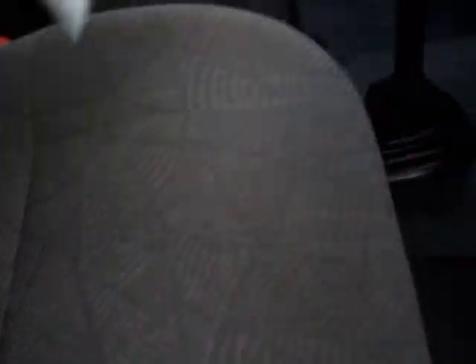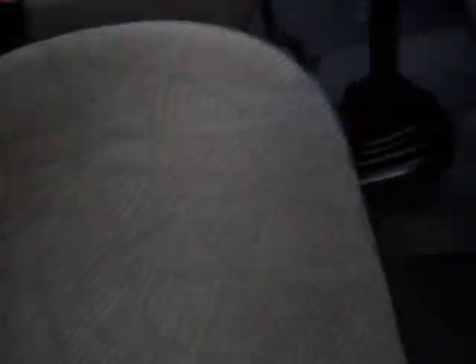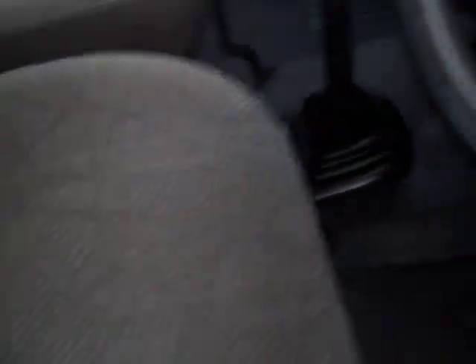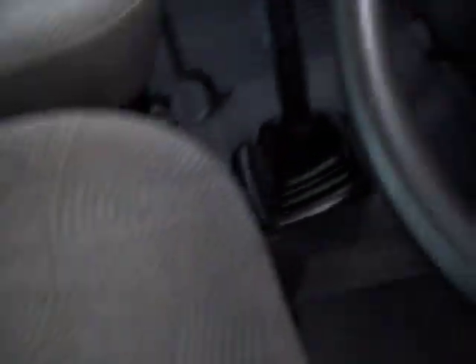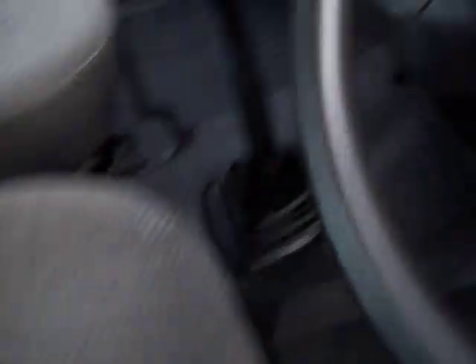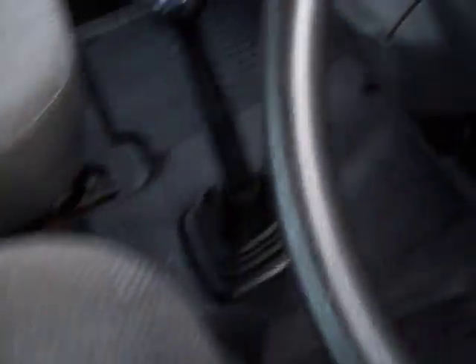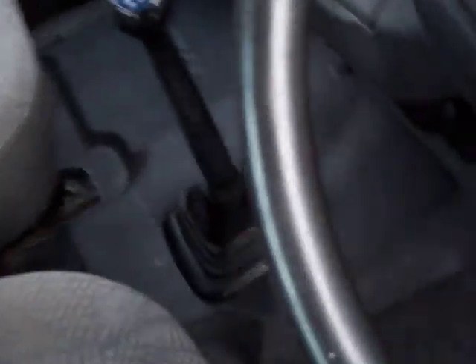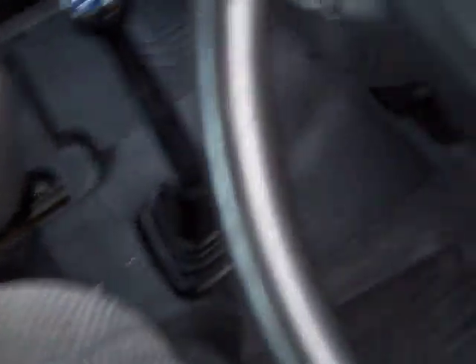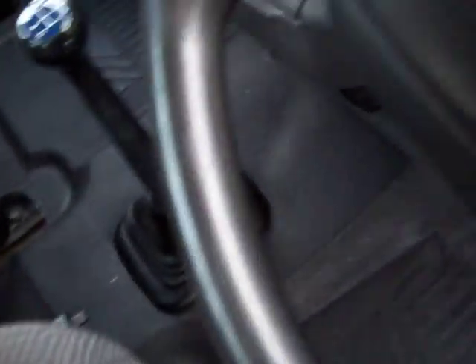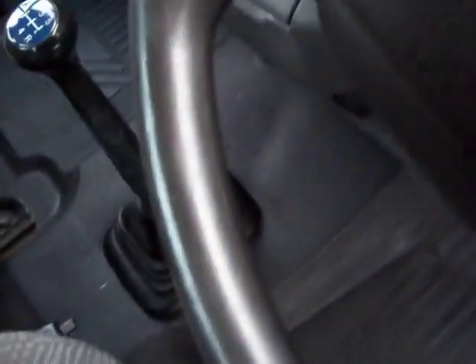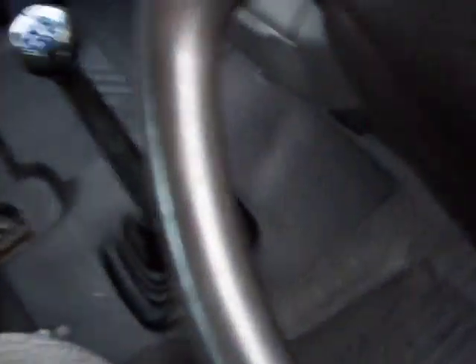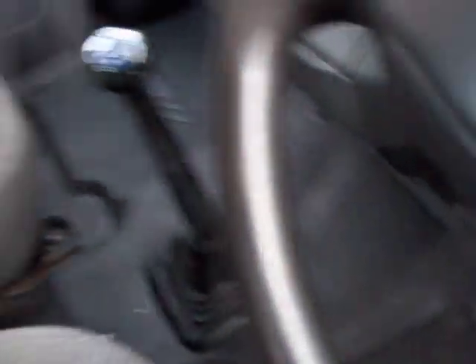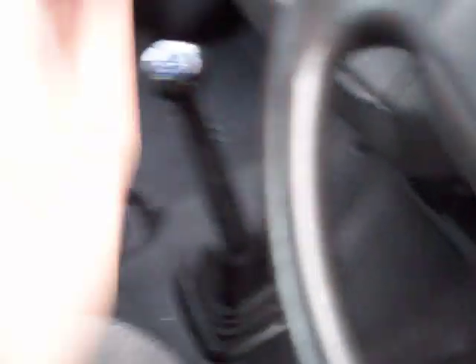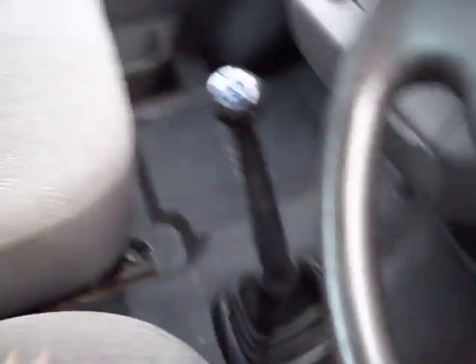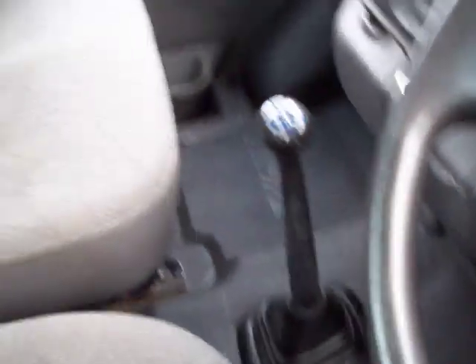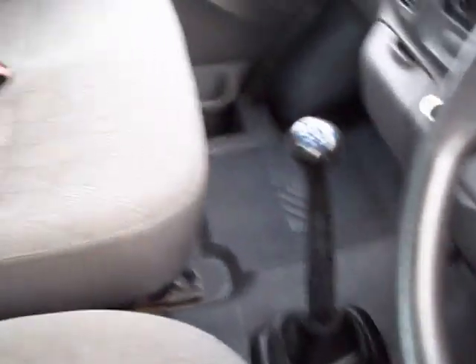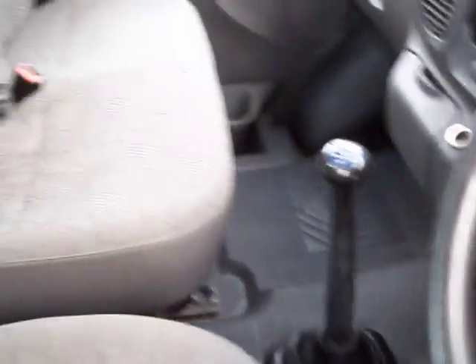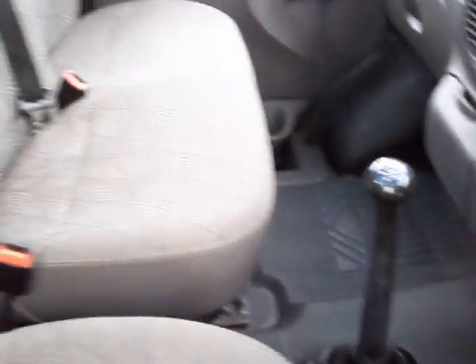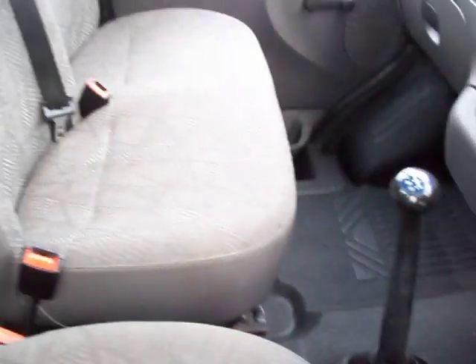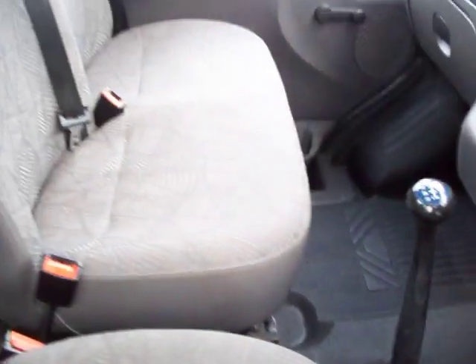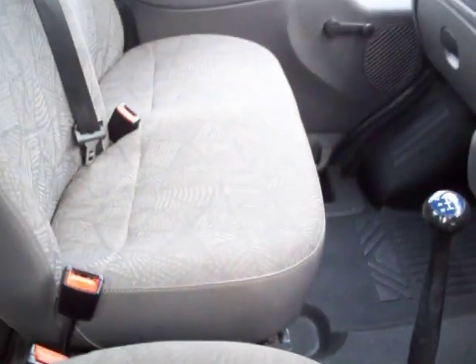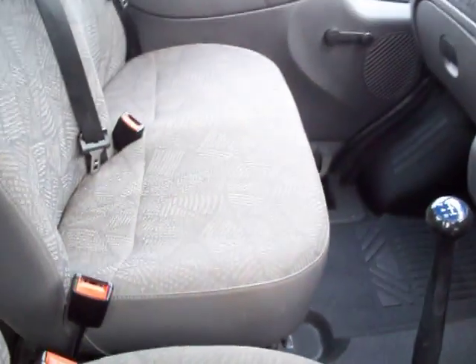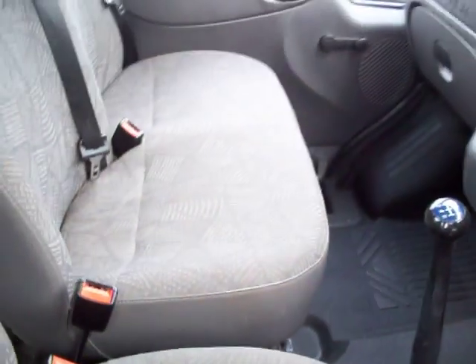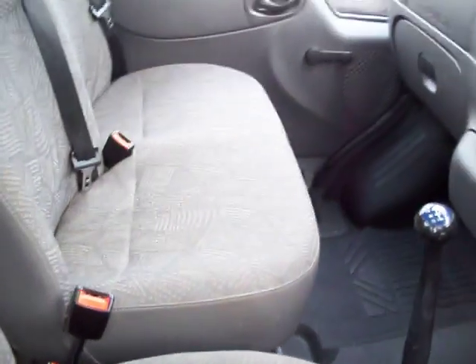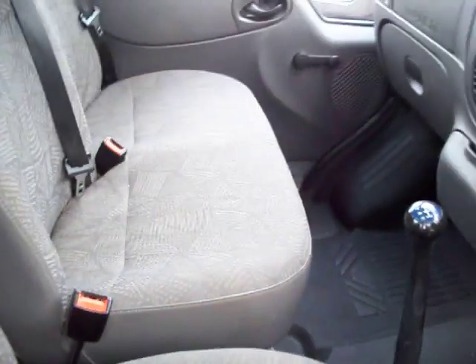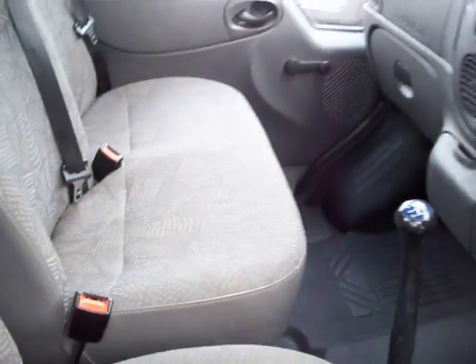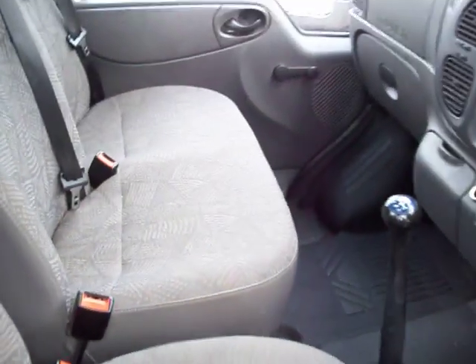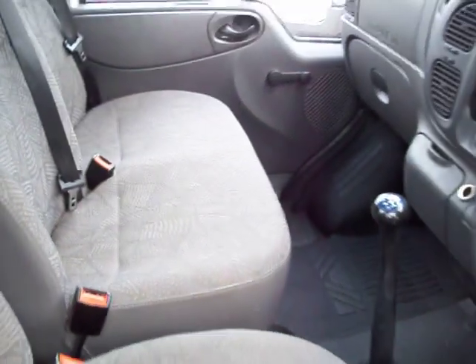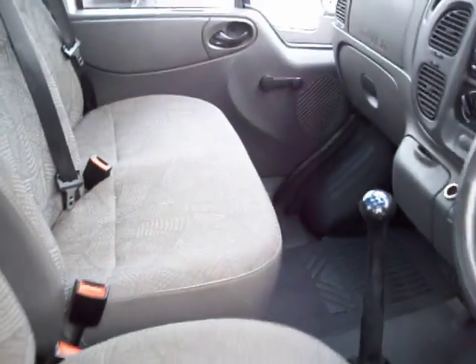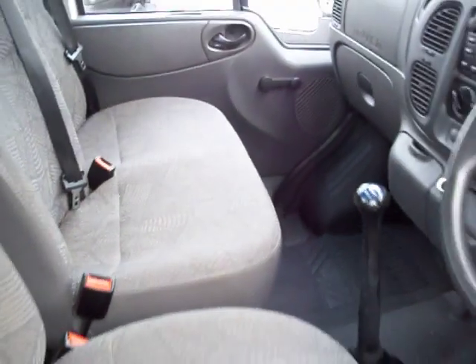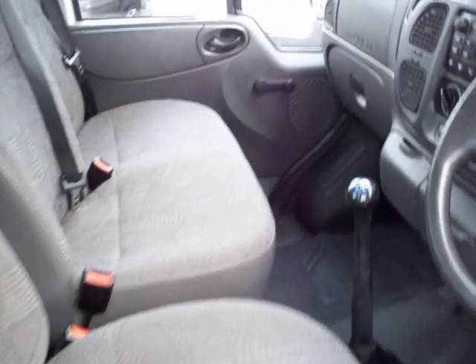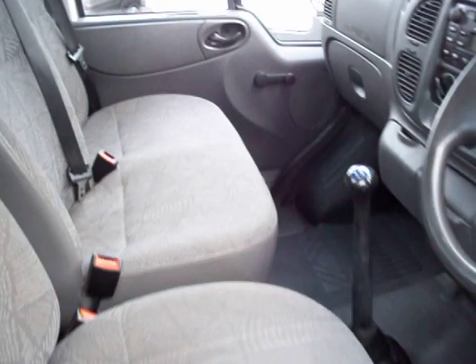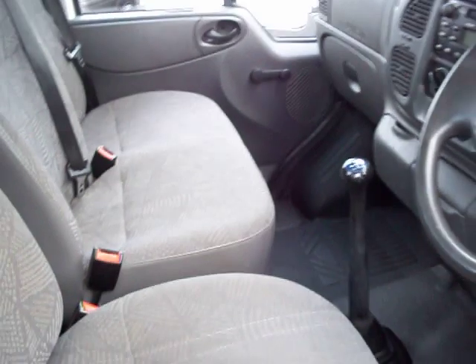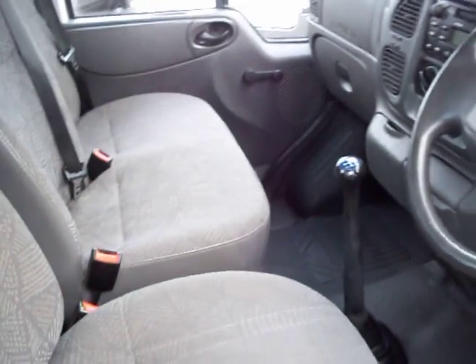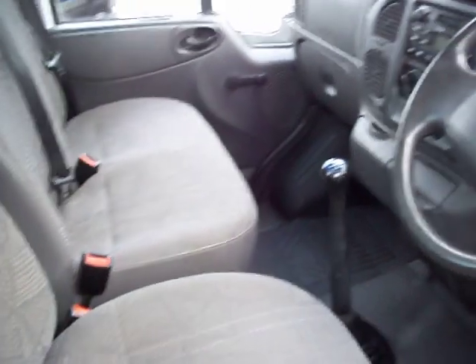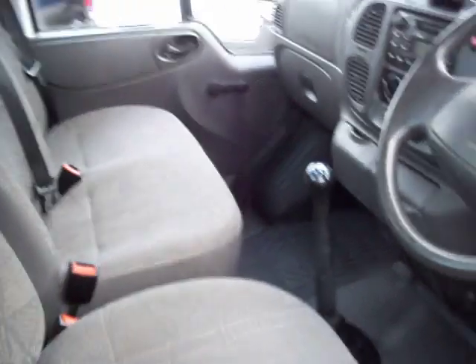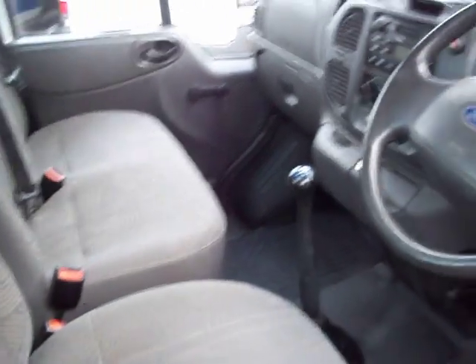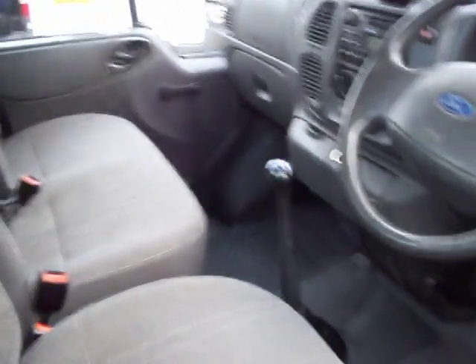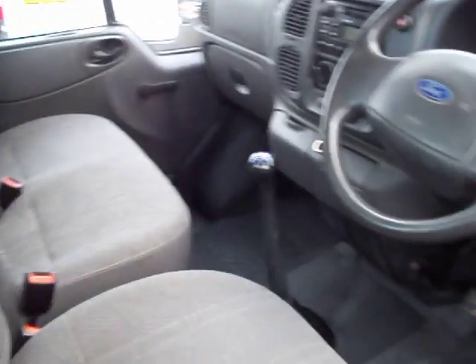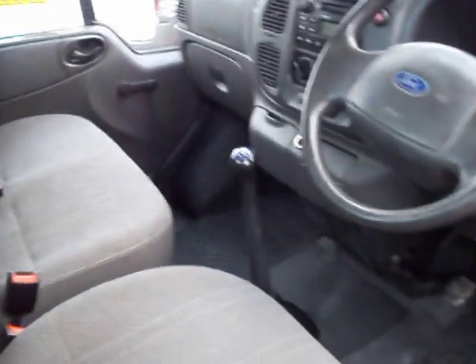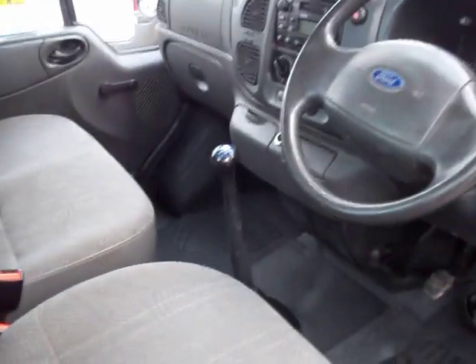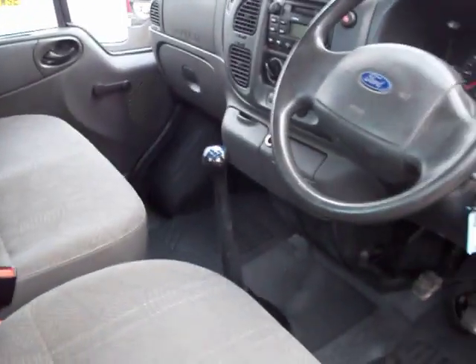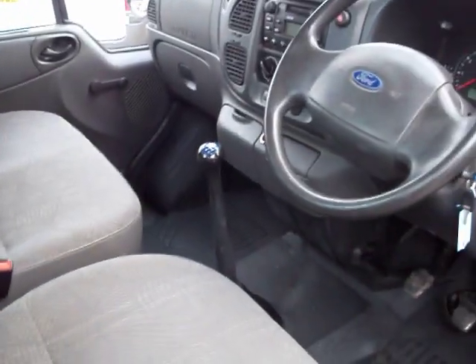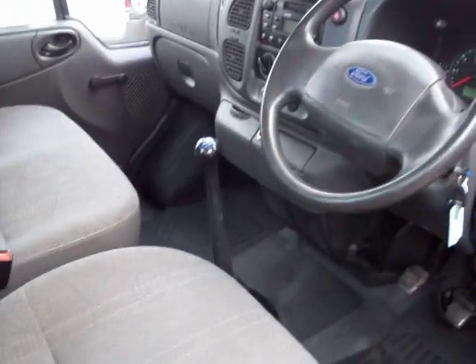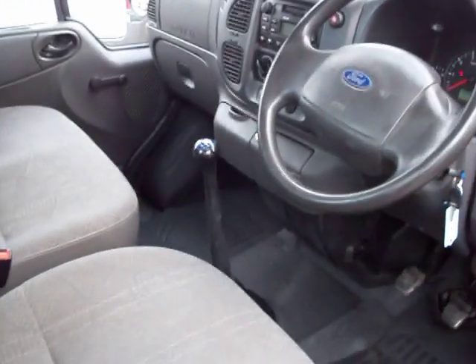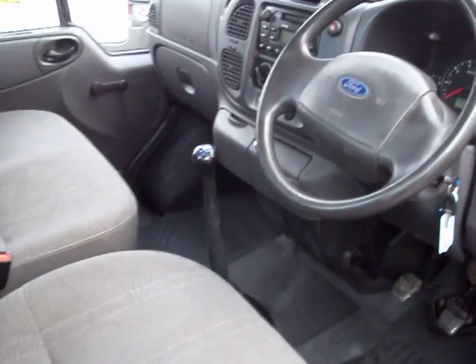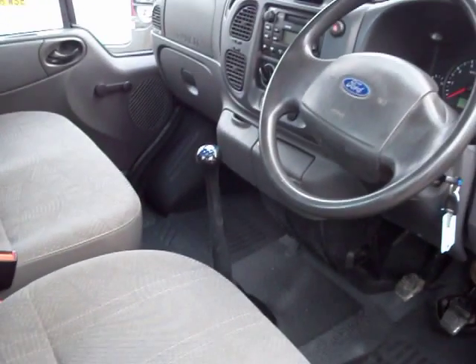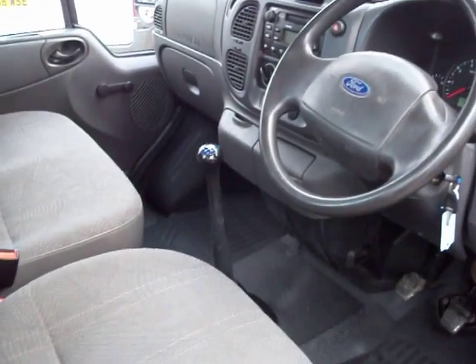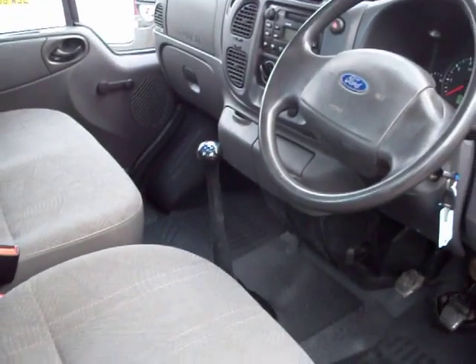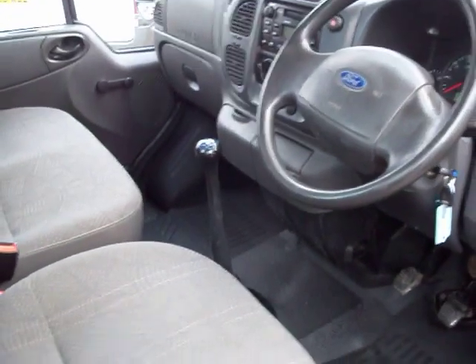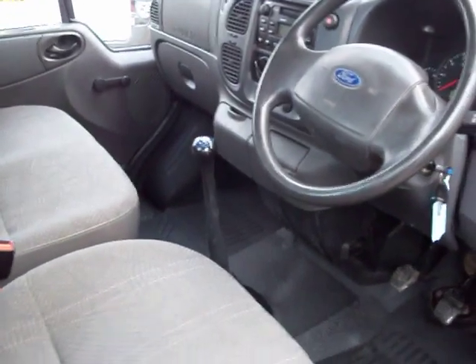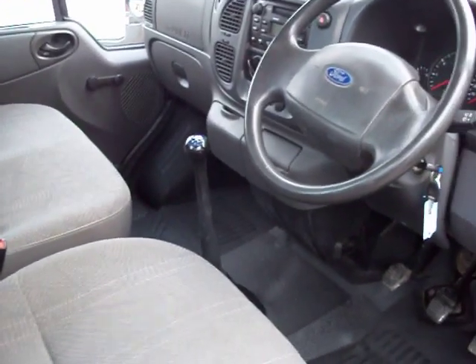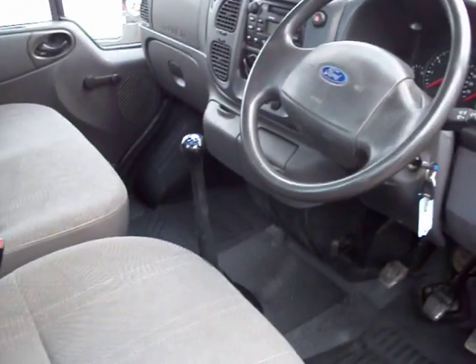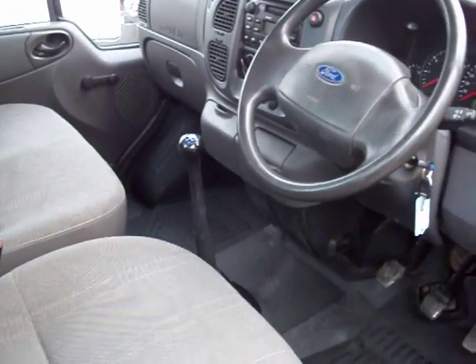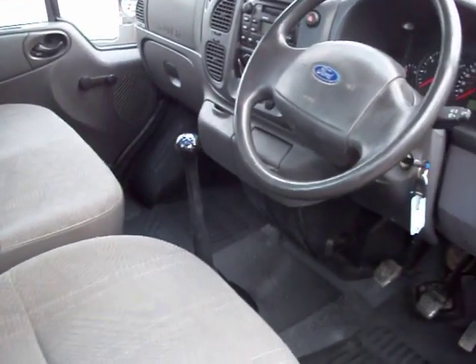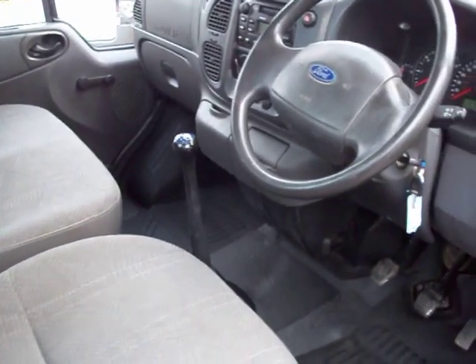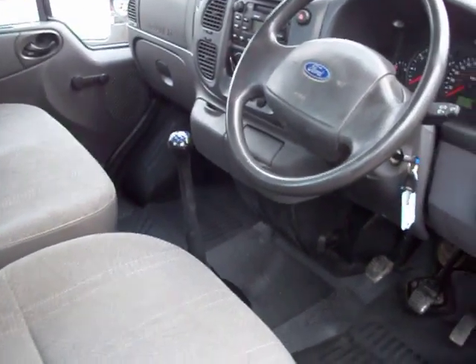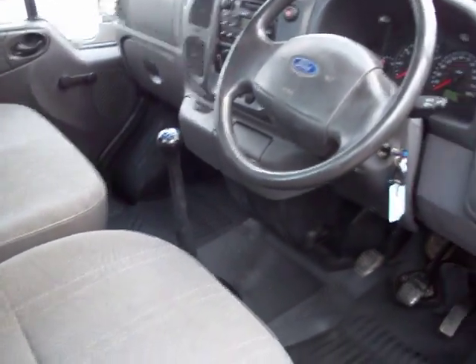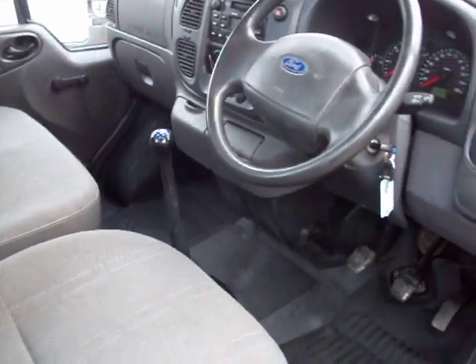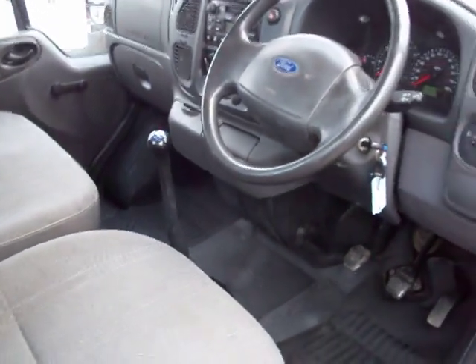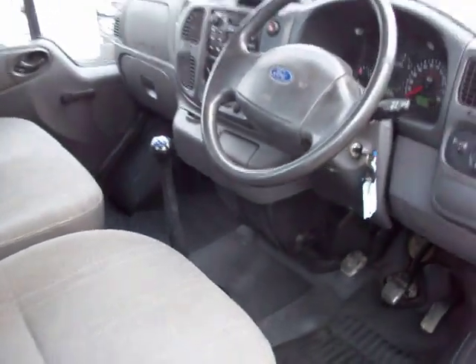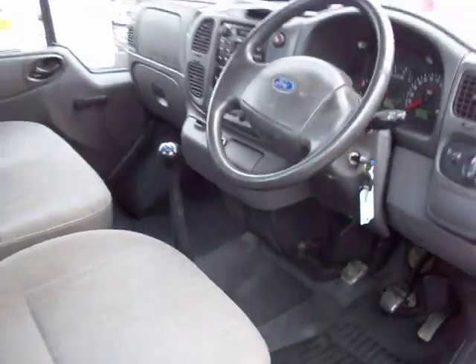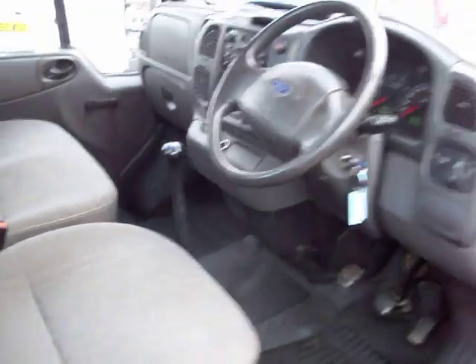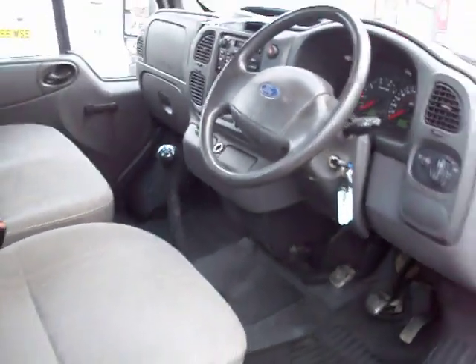2.4 turbo diesel, rear wheel drive as you would expect. Double passenger seat — standard Transit issue in there.